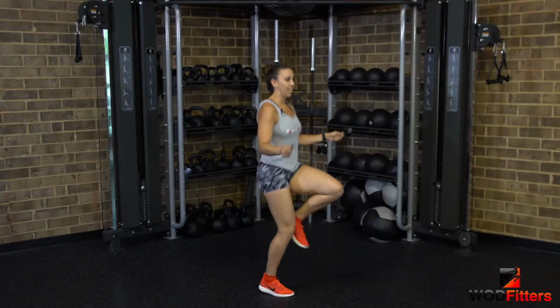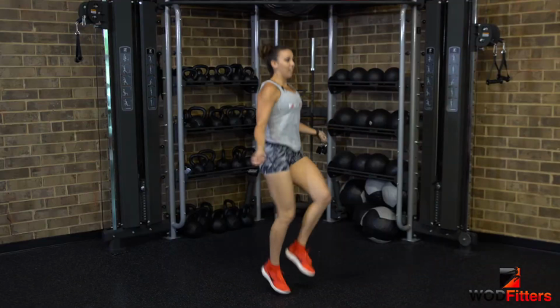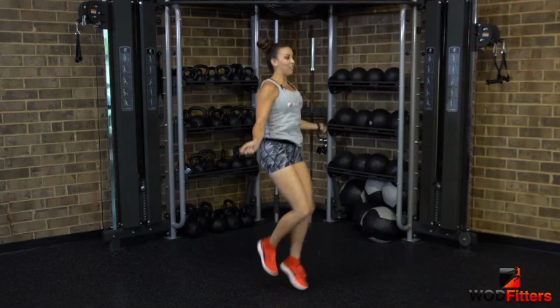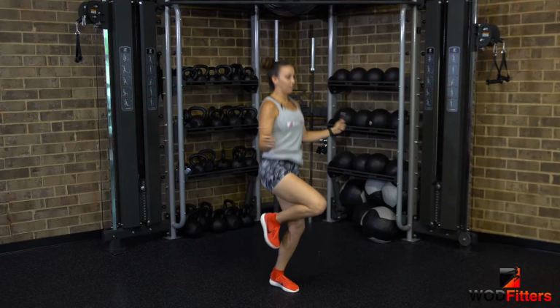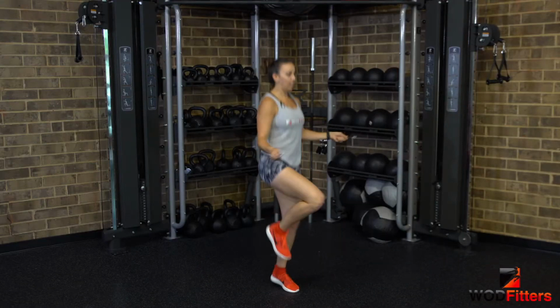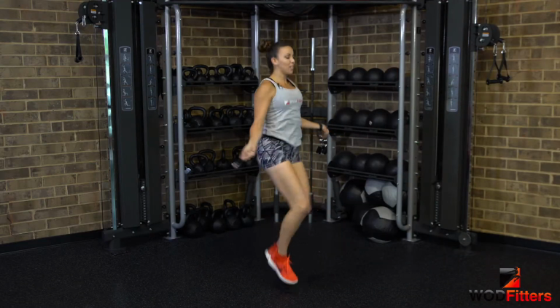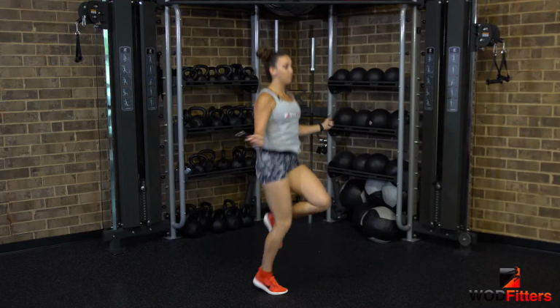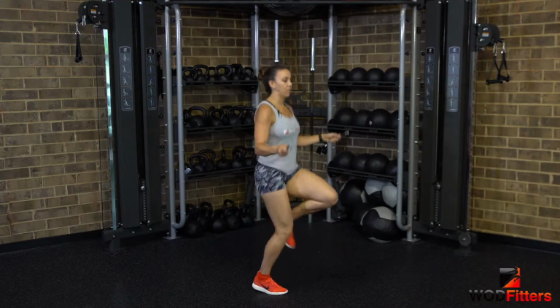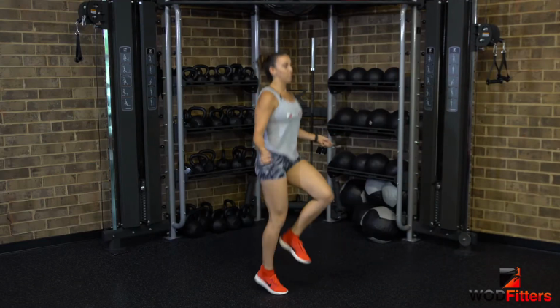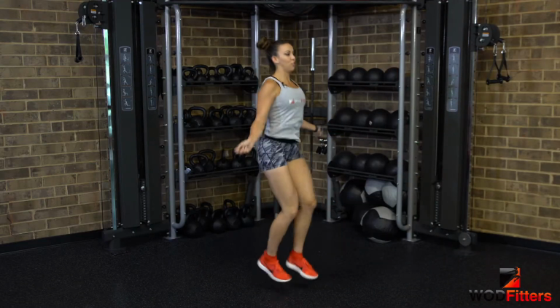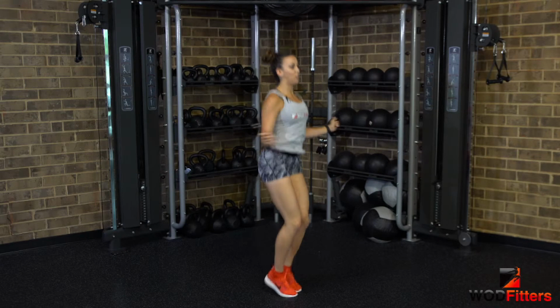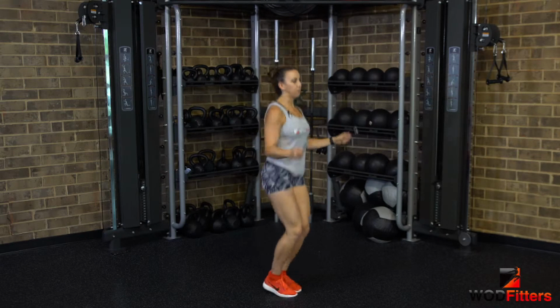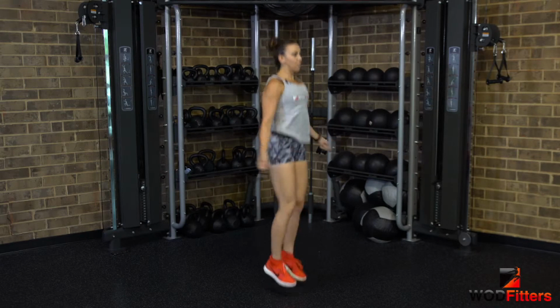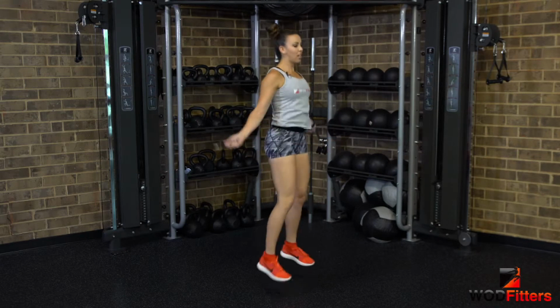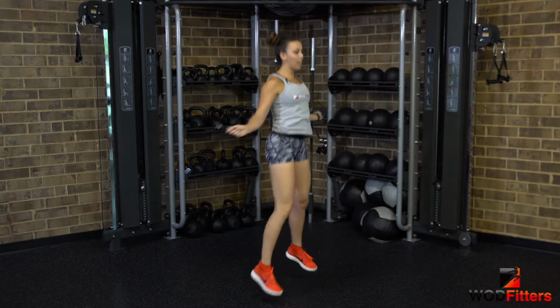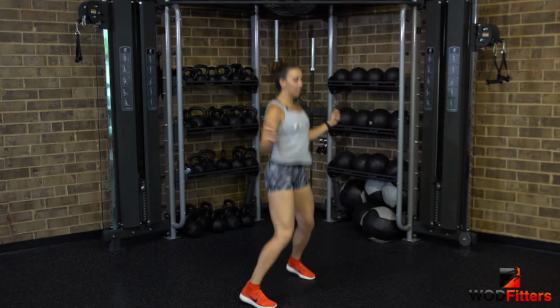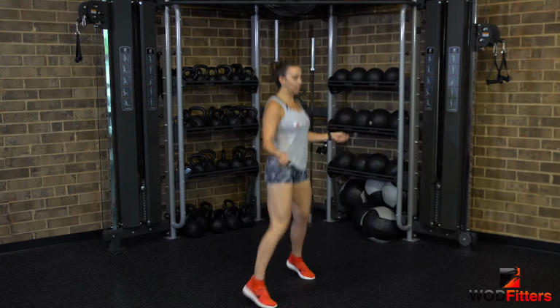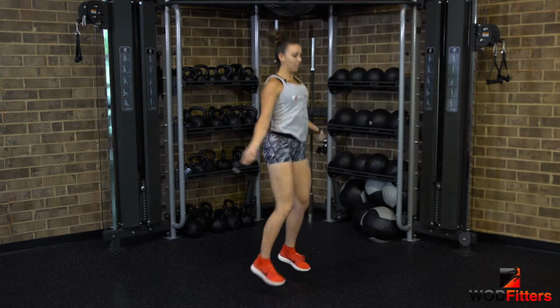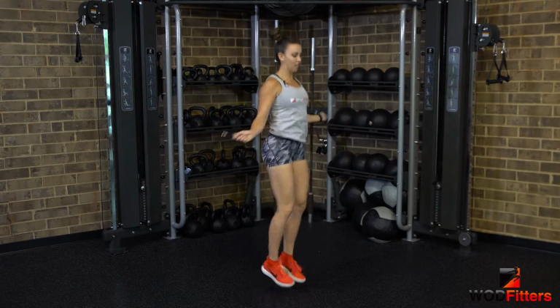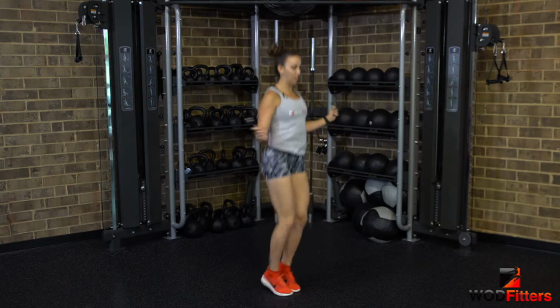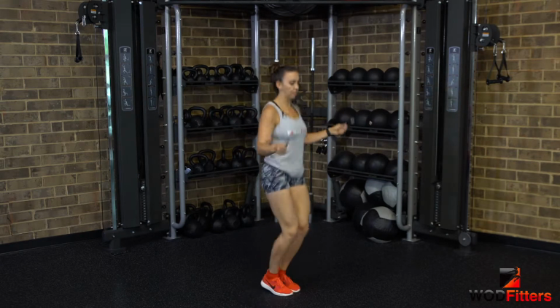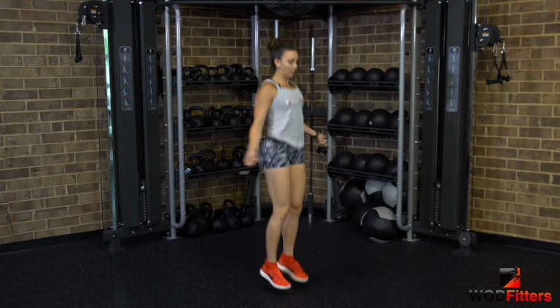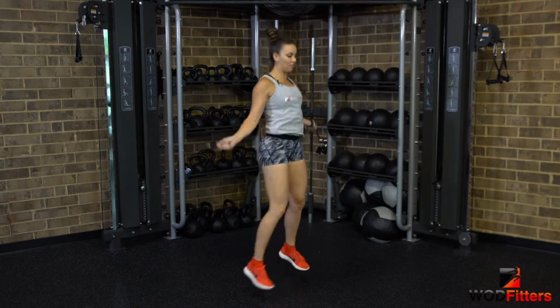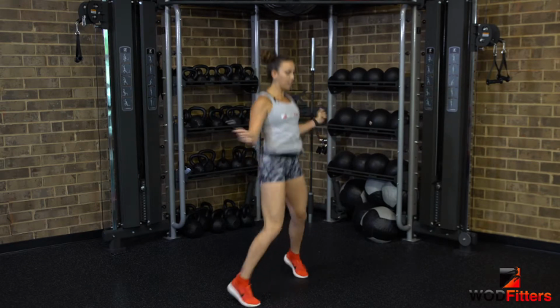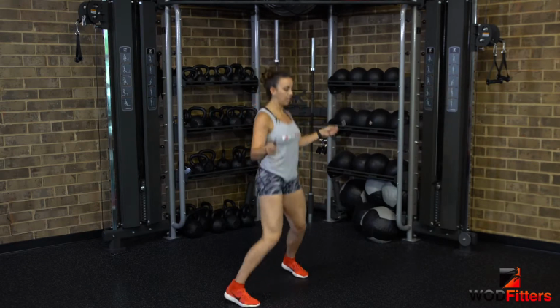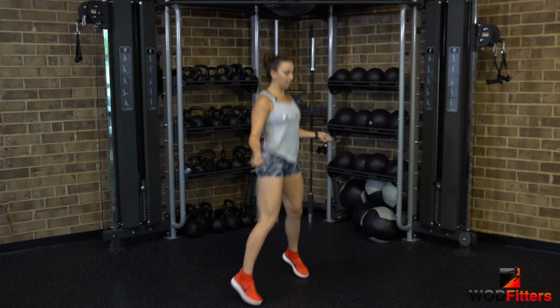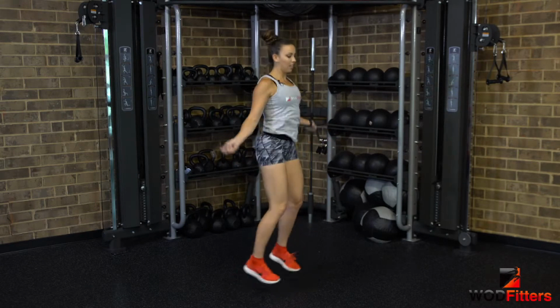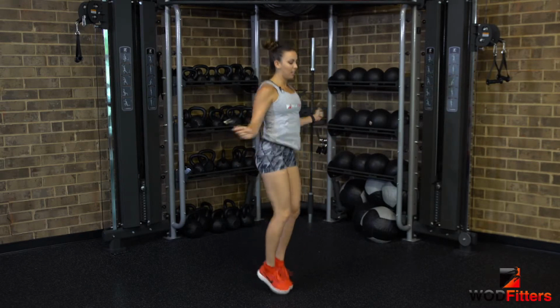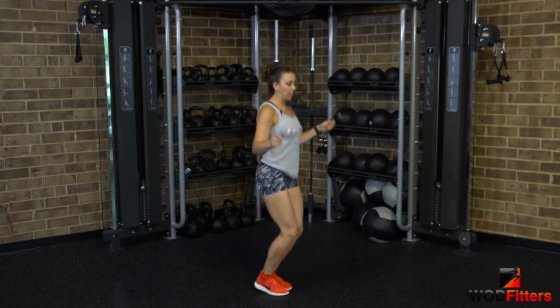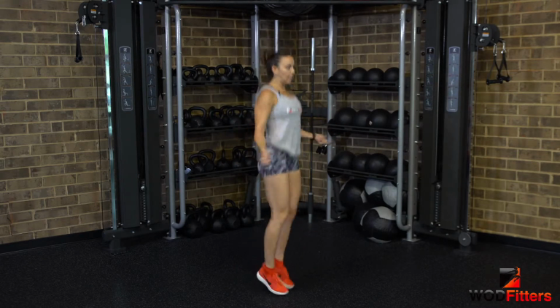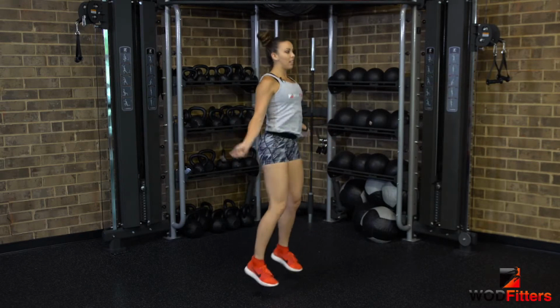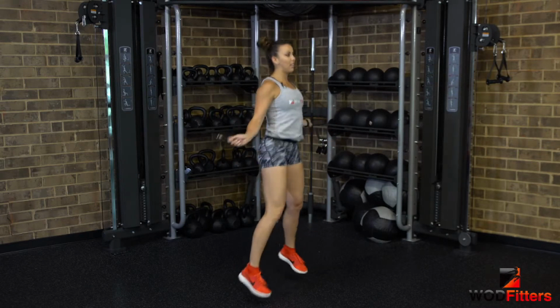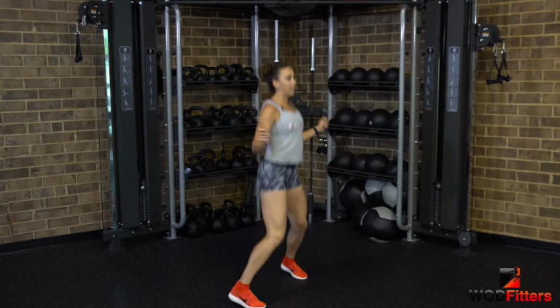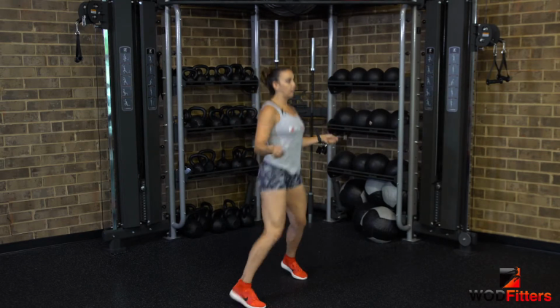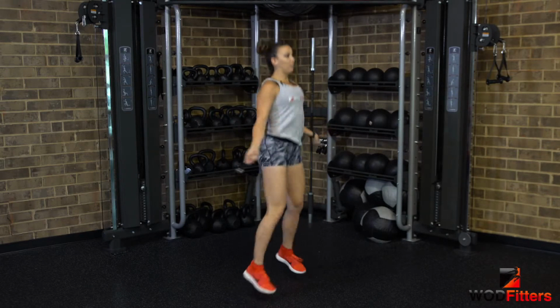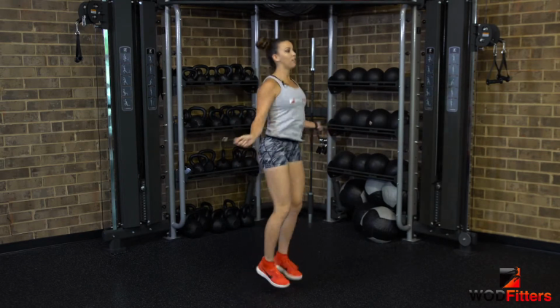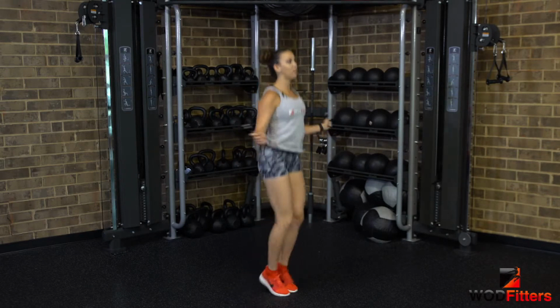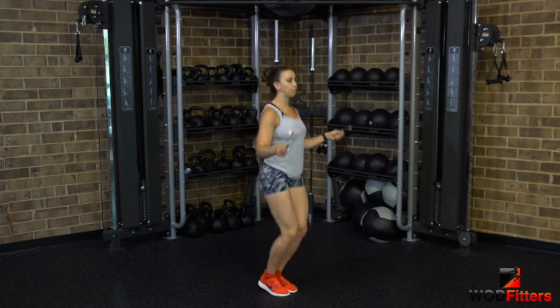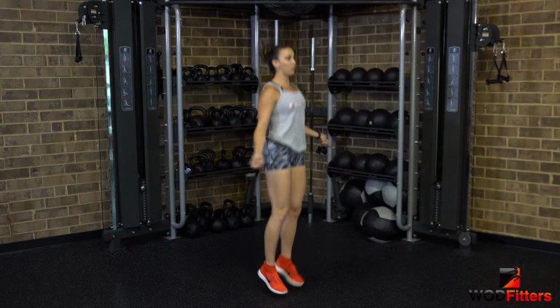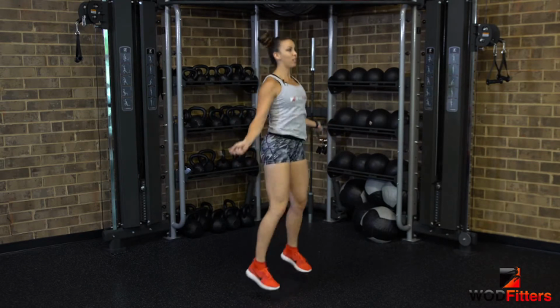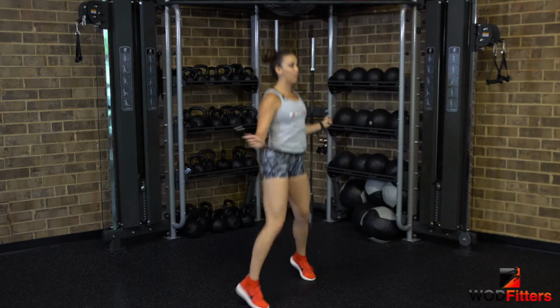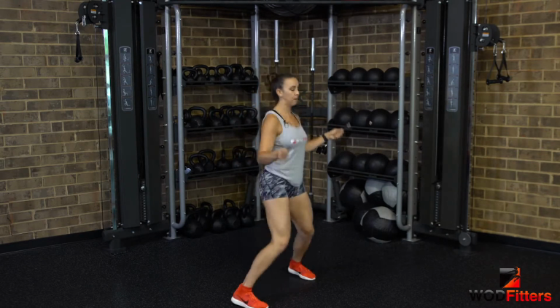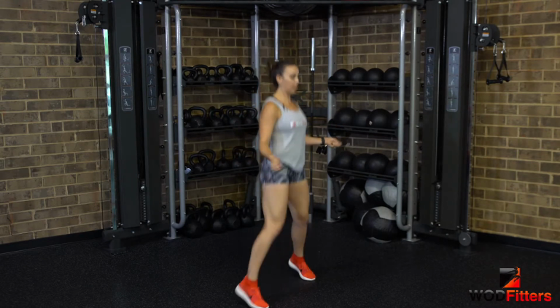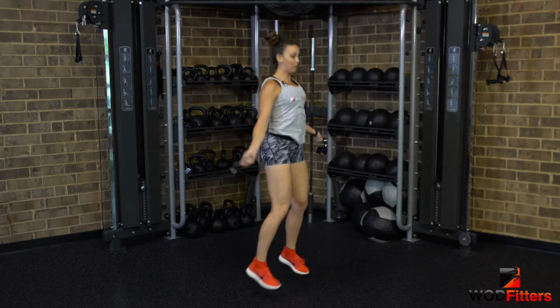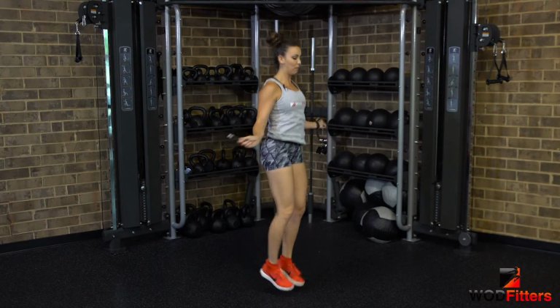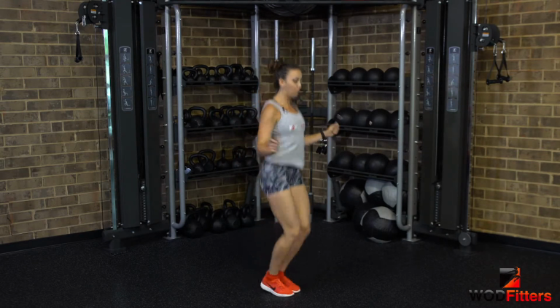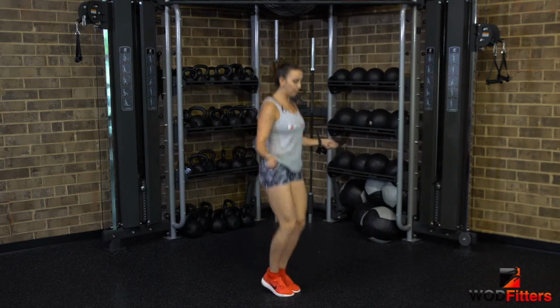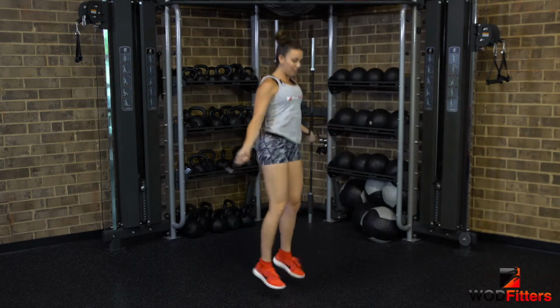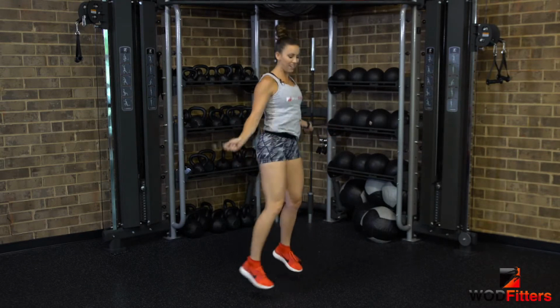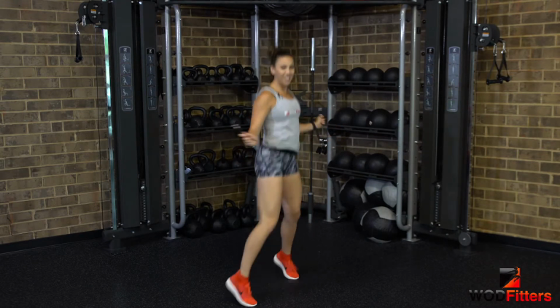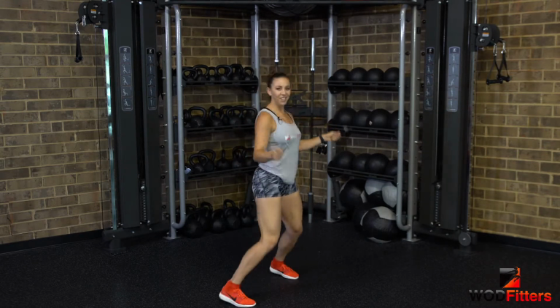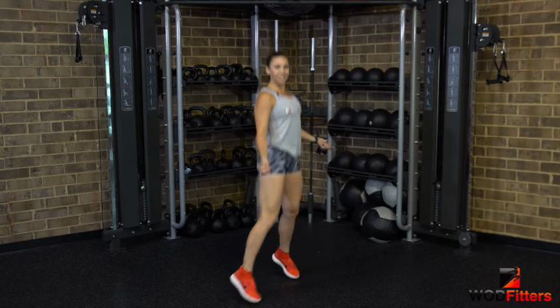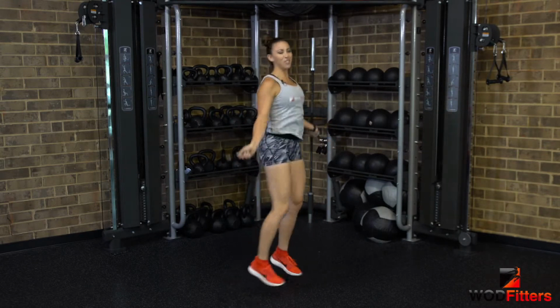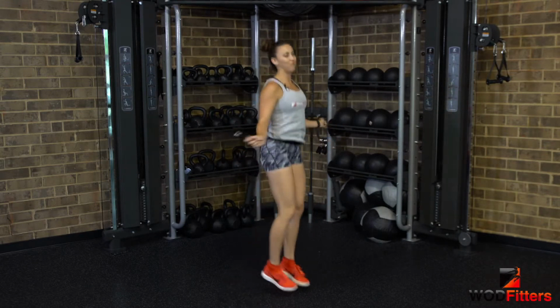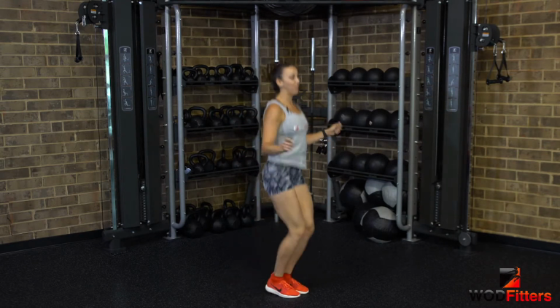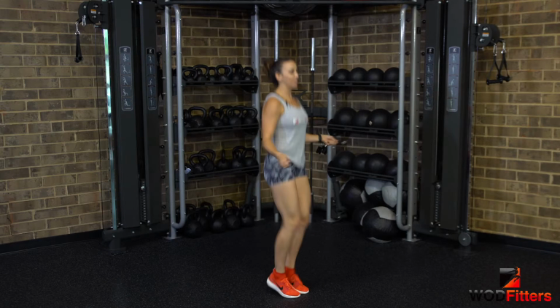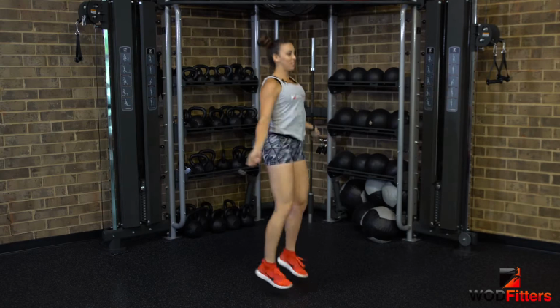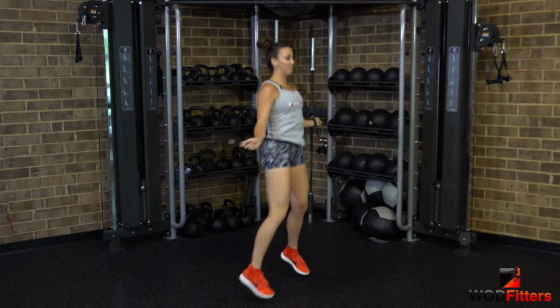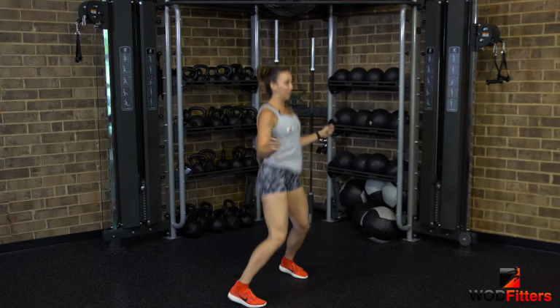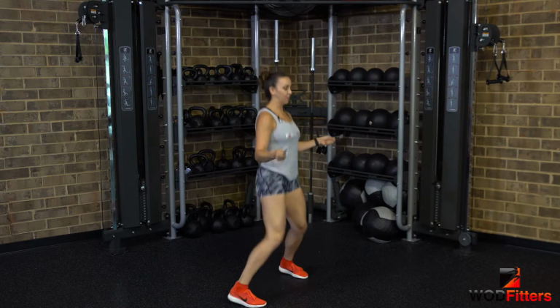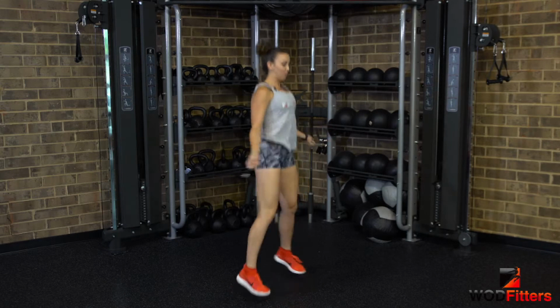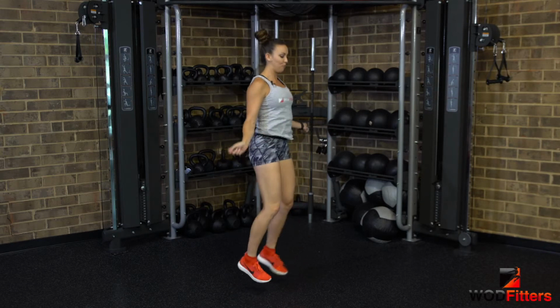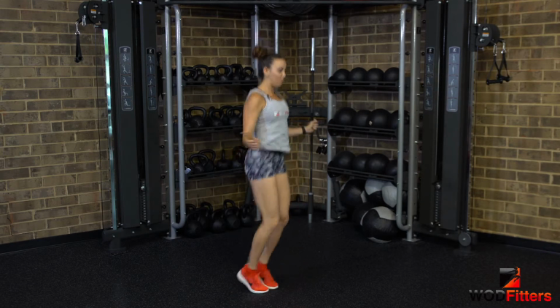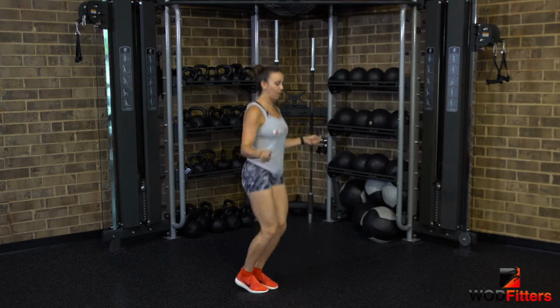And your last one is a jumping jack. So you're going to have your feet in and out, pulling them back before you jump over to the middle of your rope.